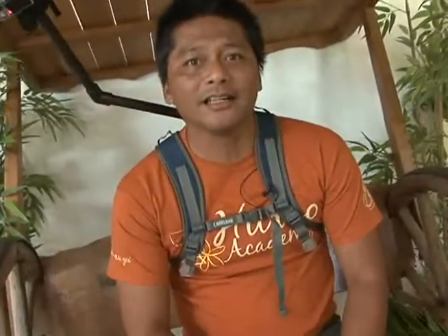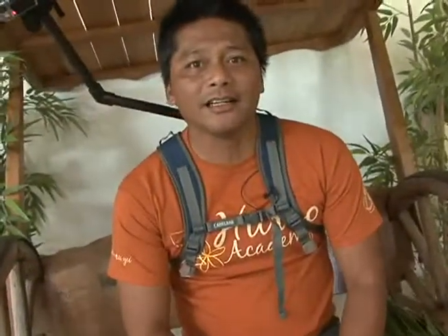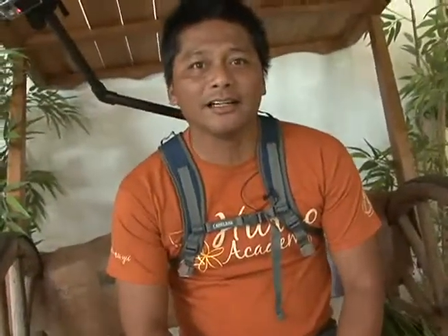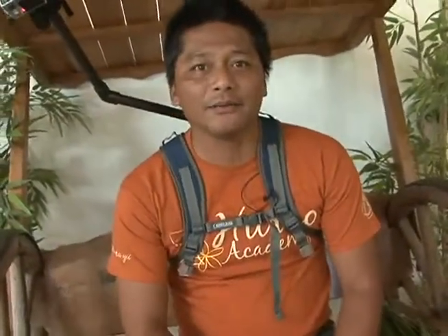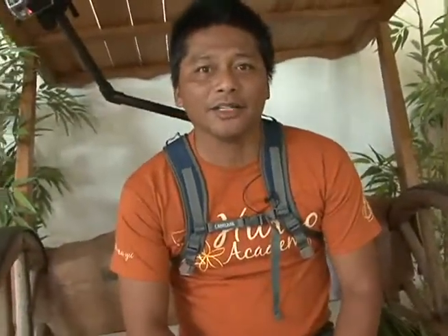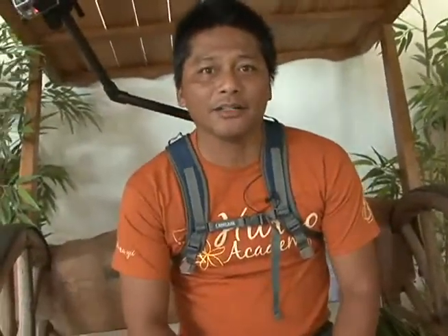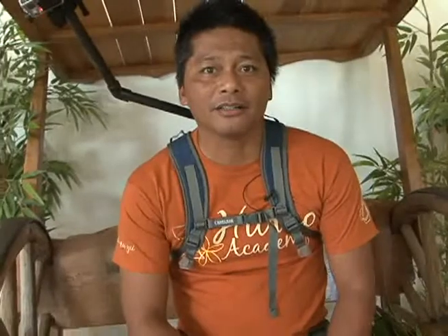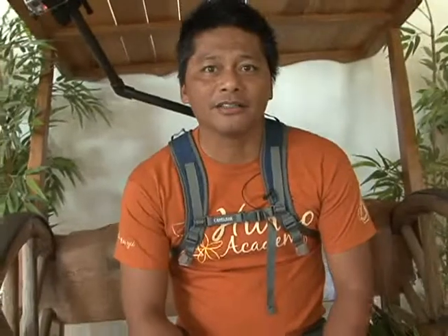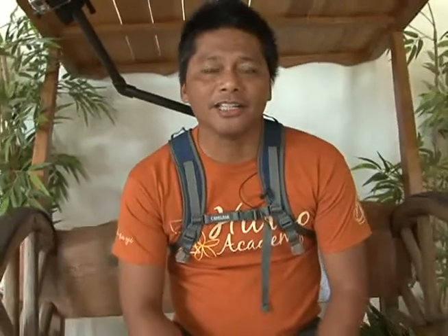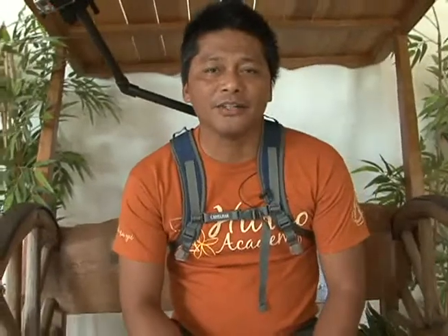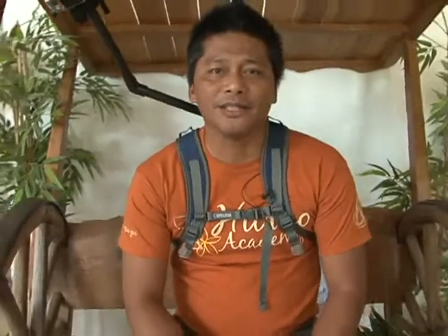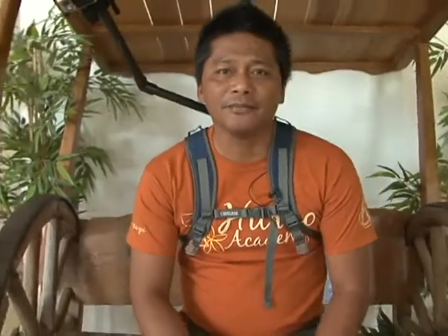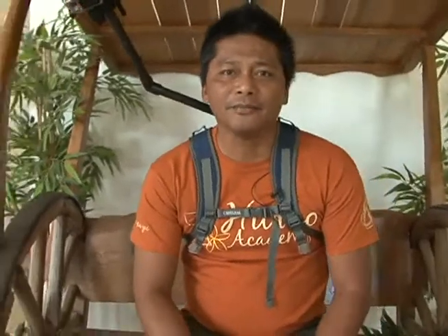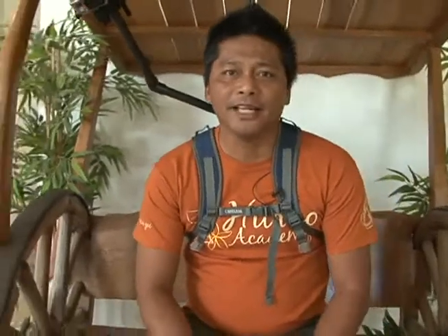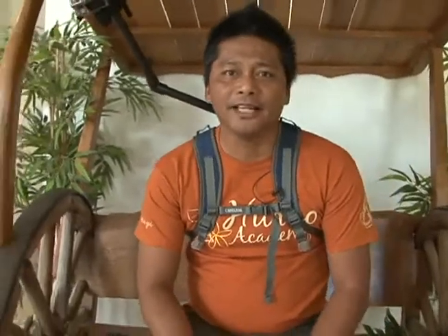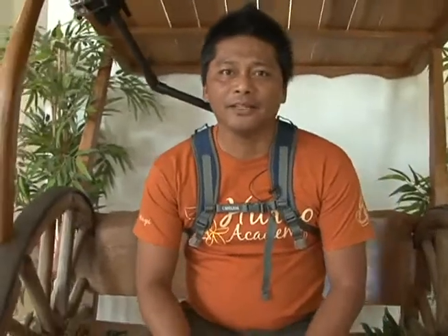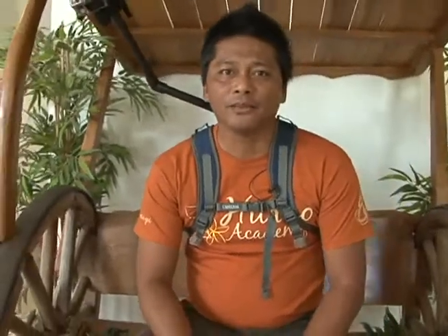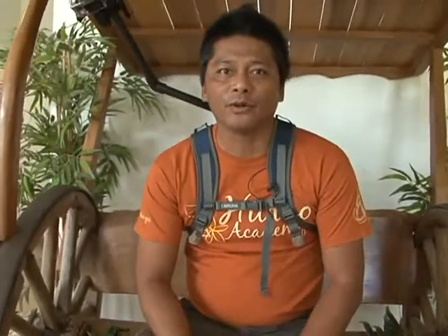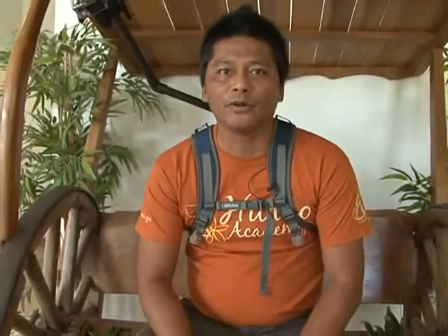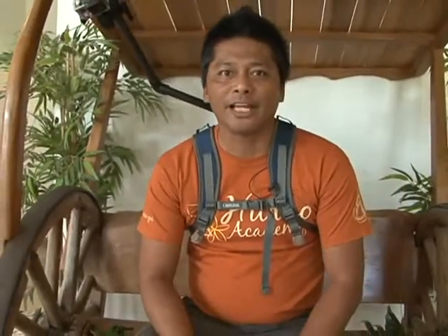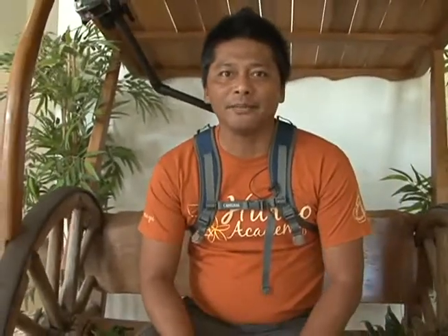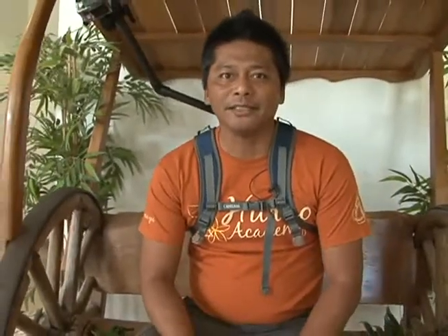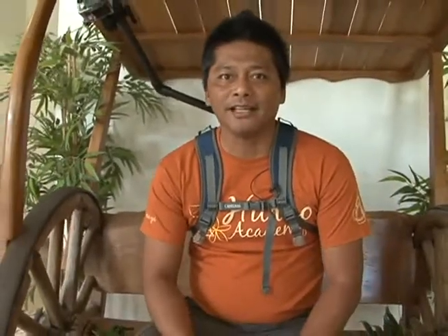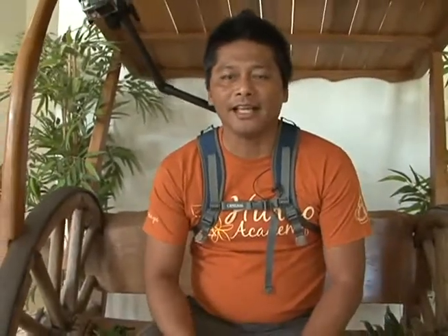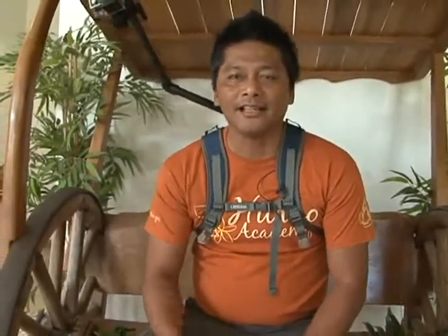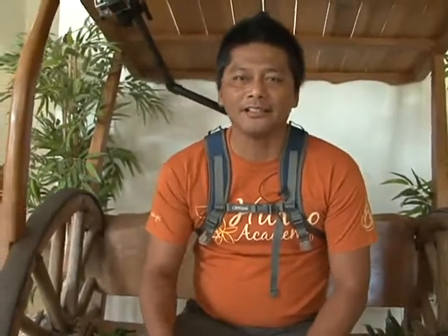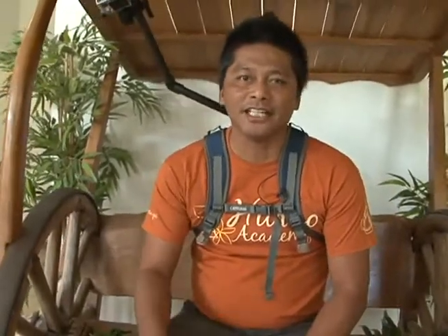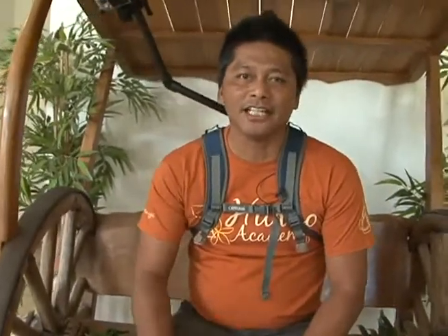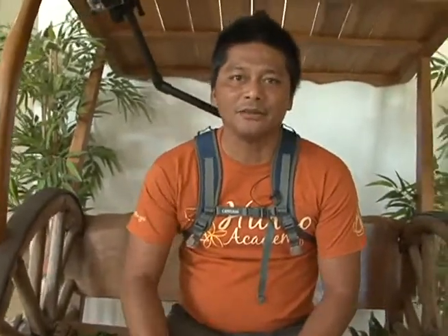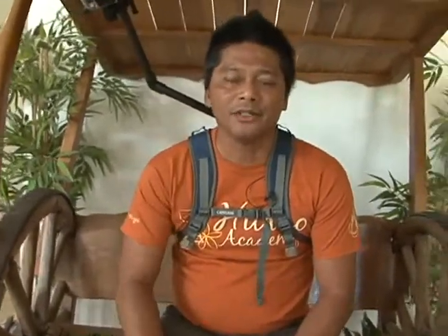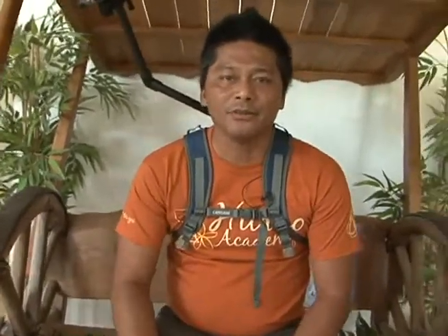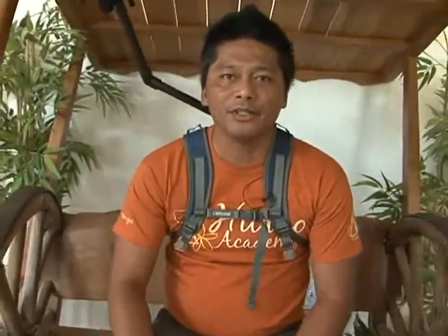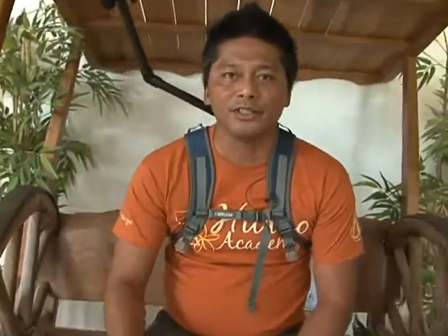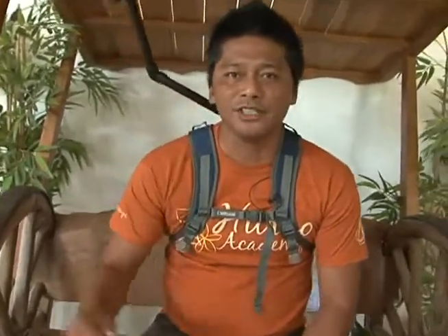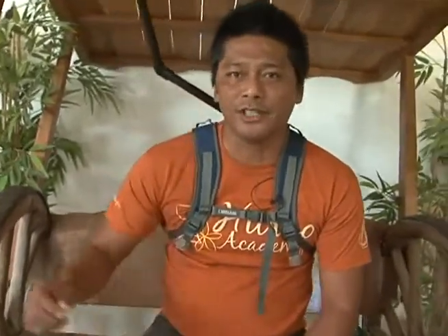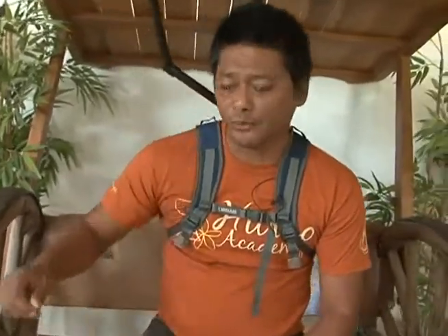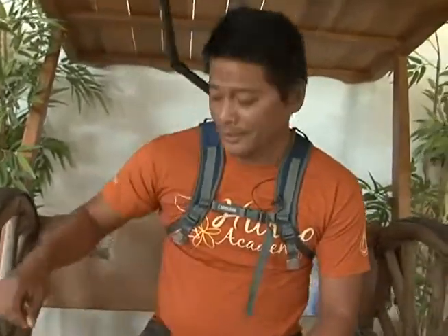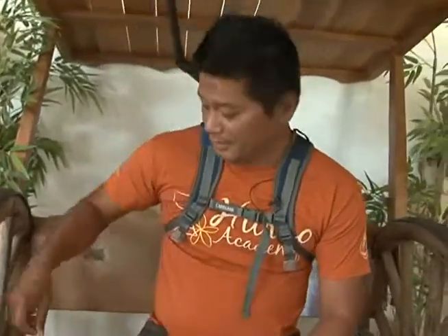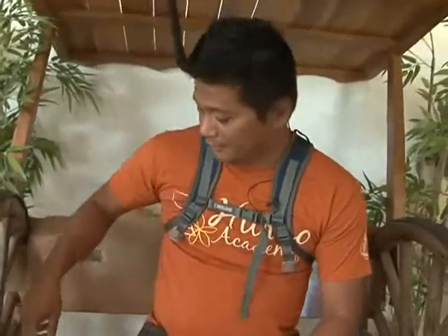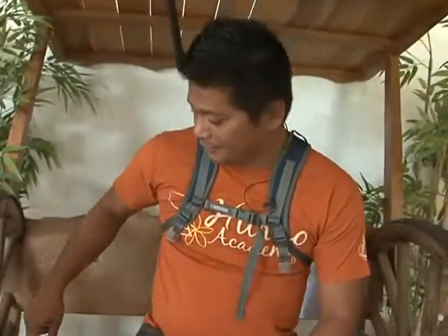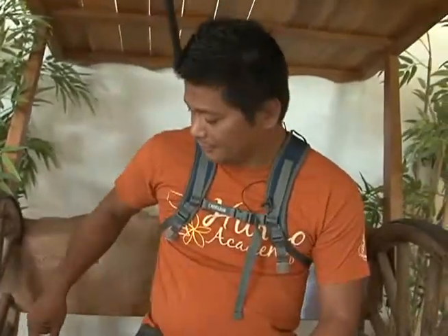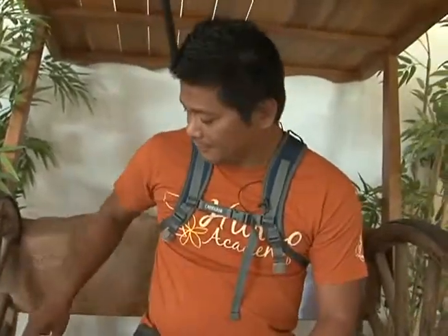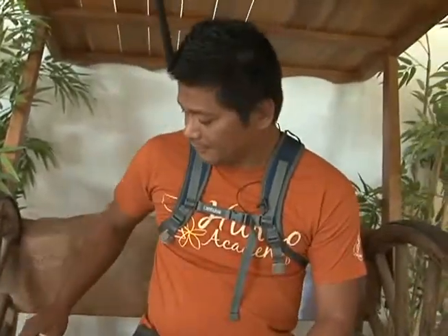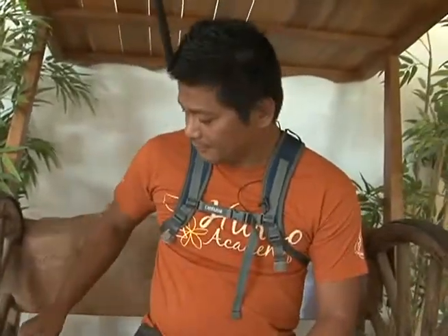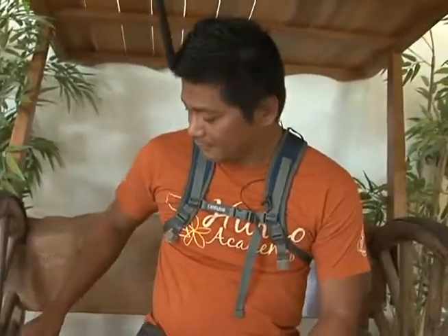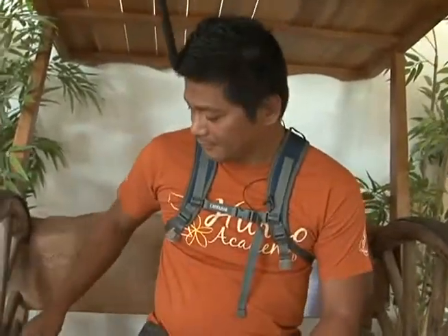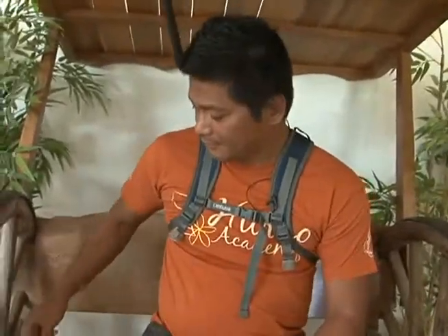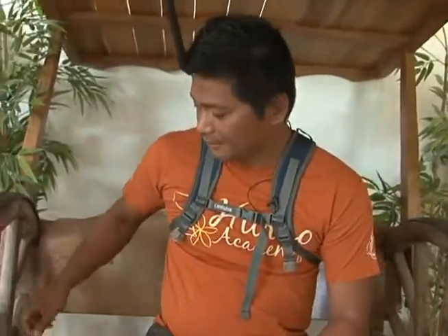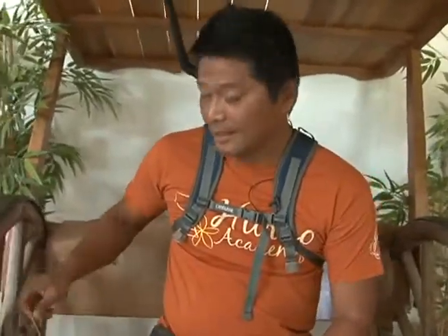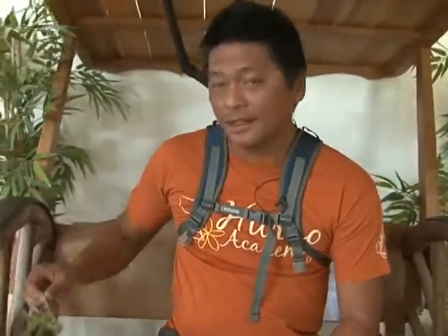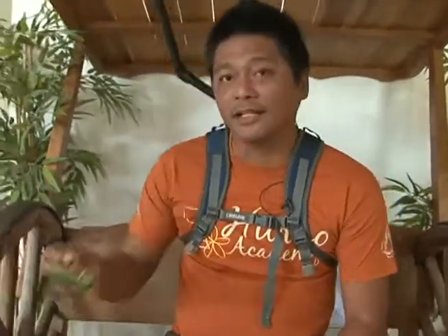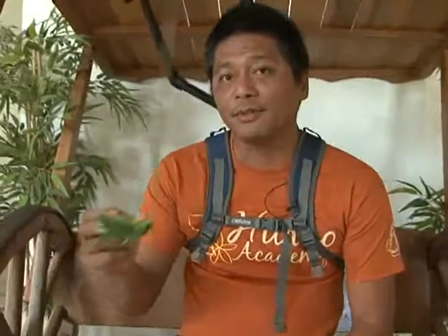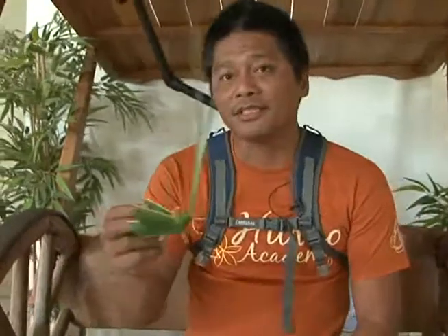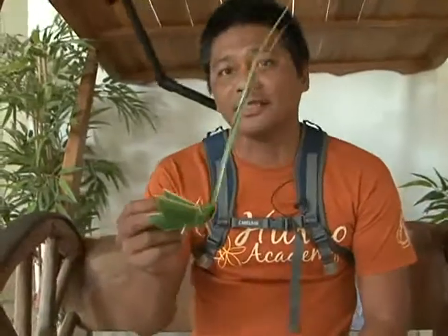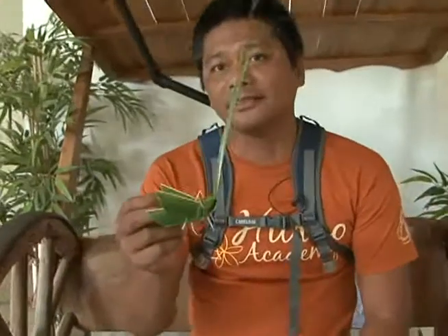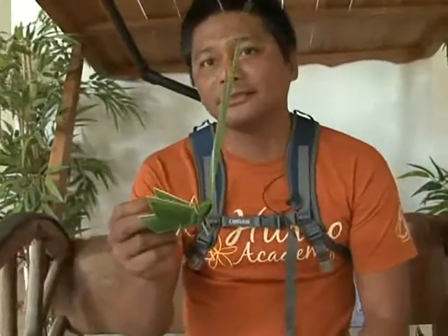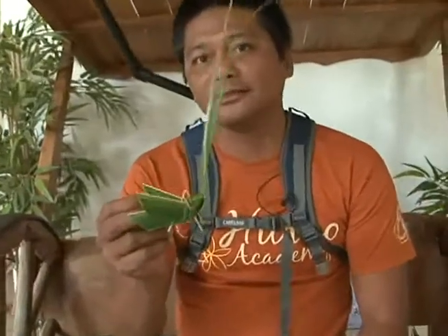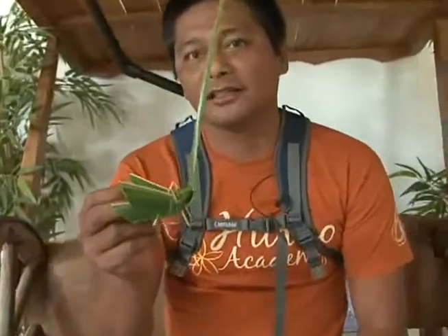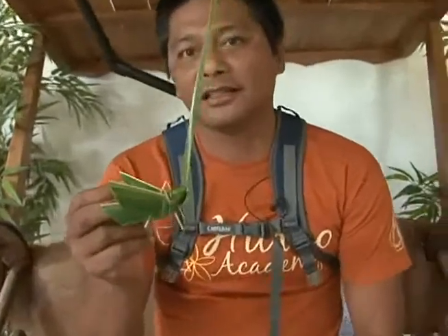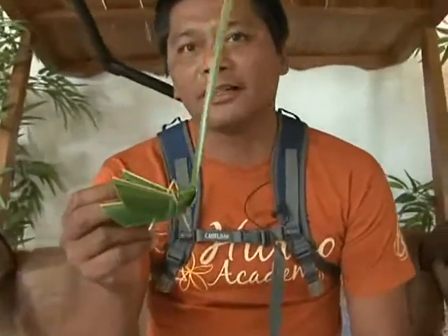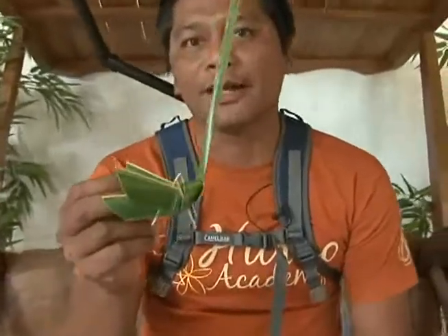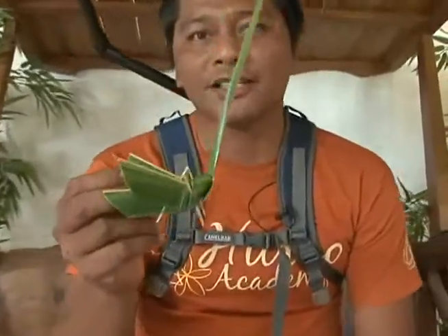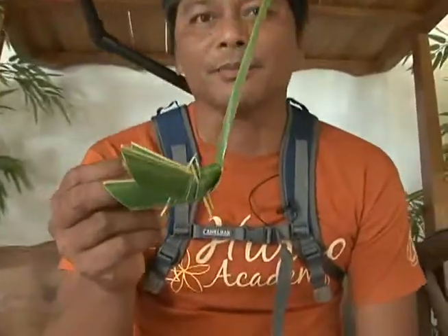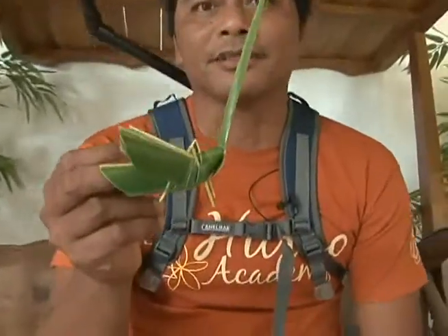We are KUAM and Horao Academy and today we're going to teach you how to weave a putza, a grasshopper.